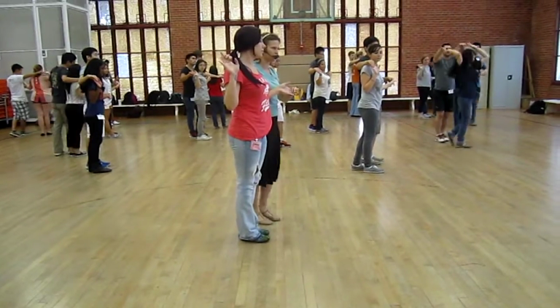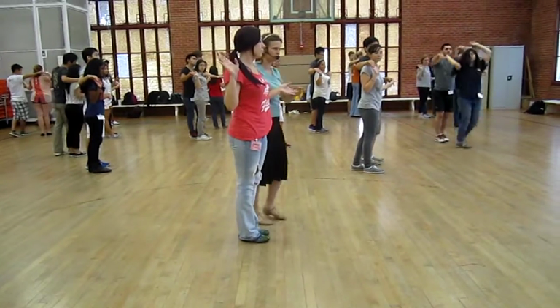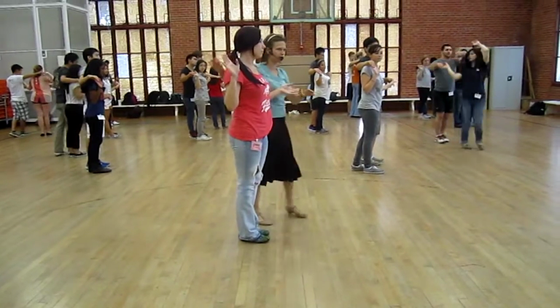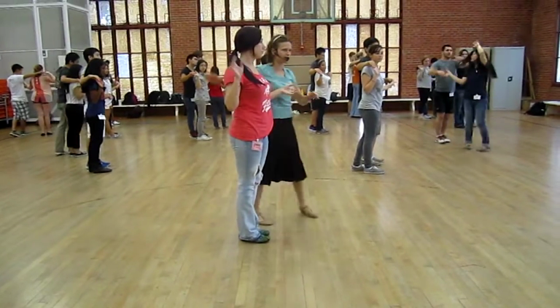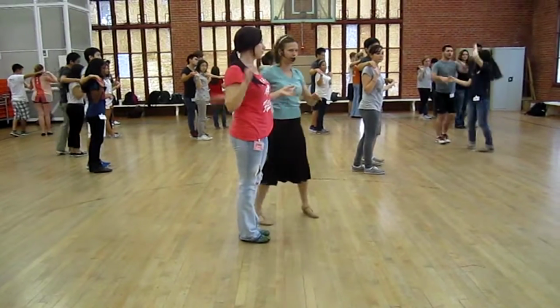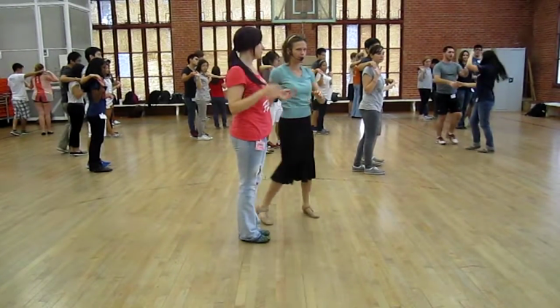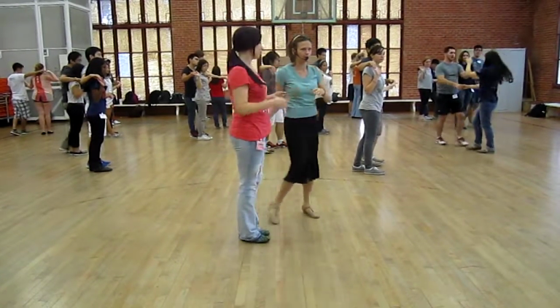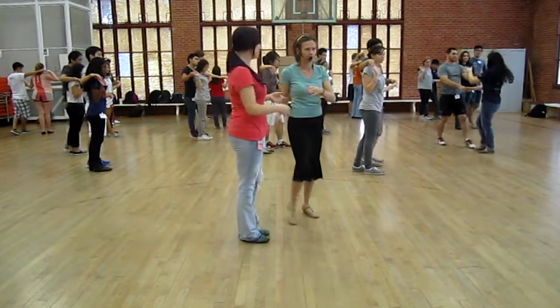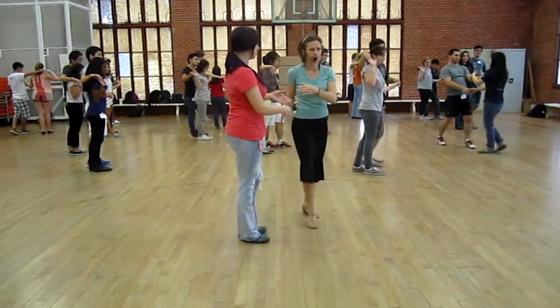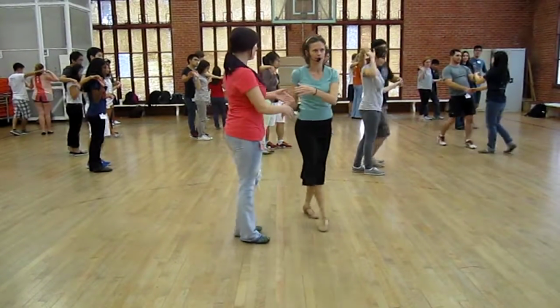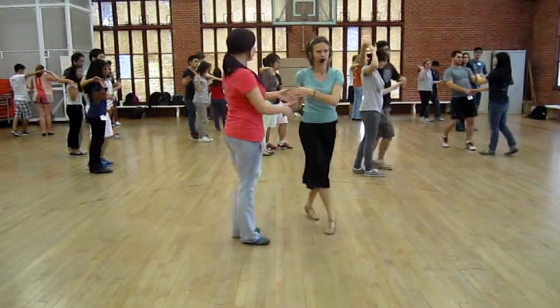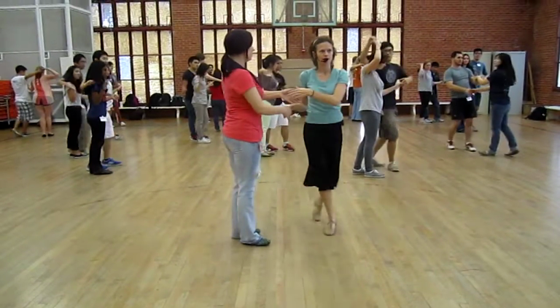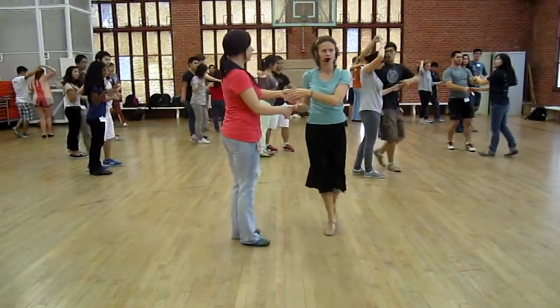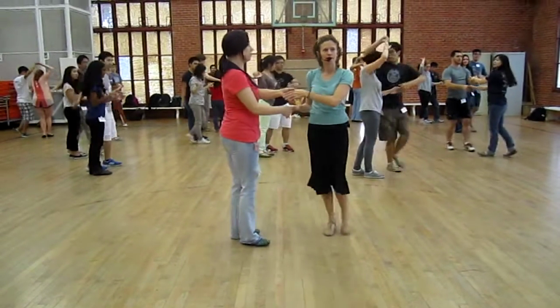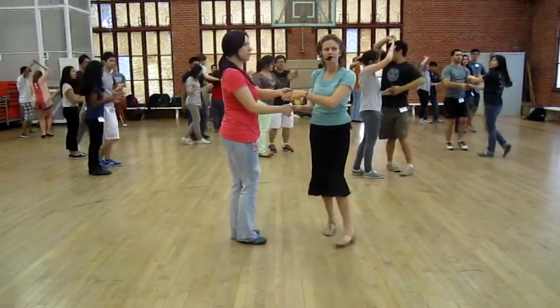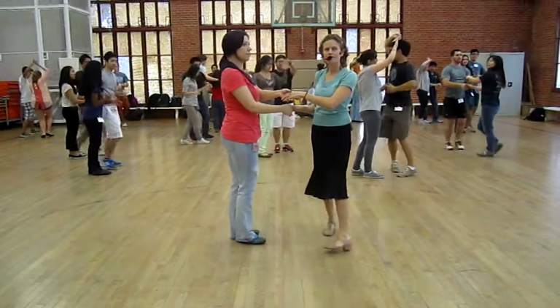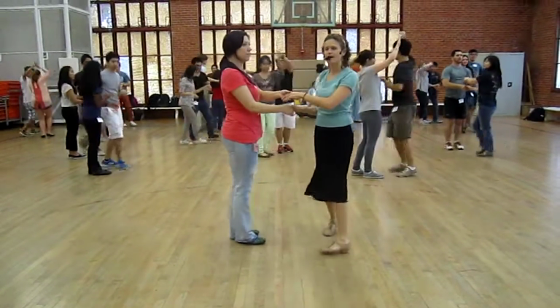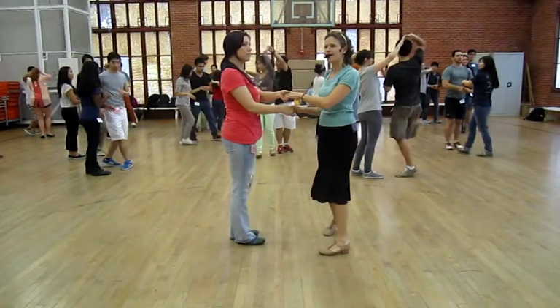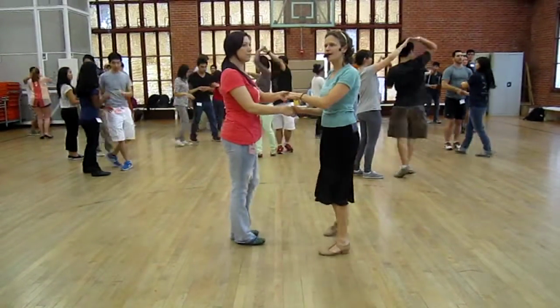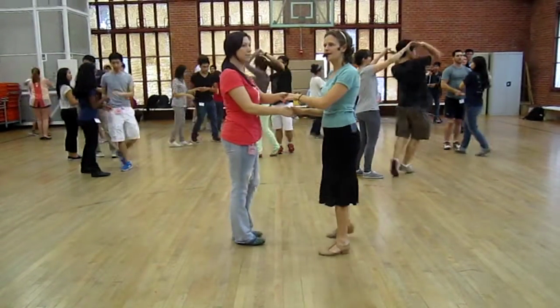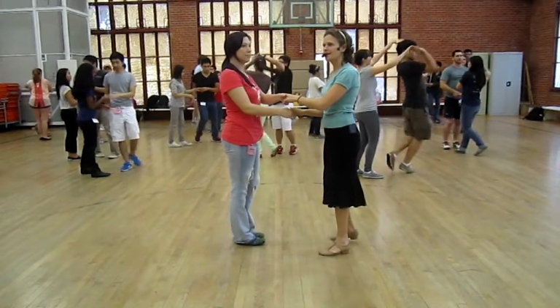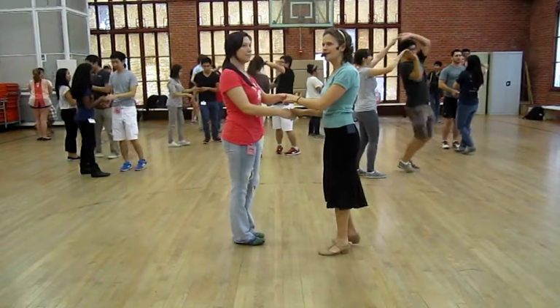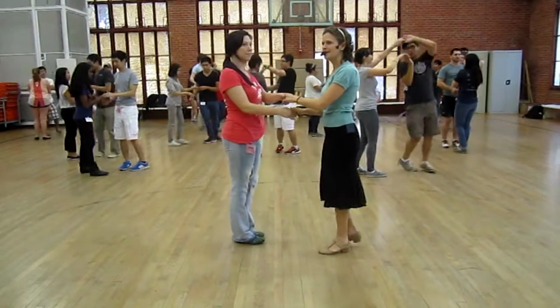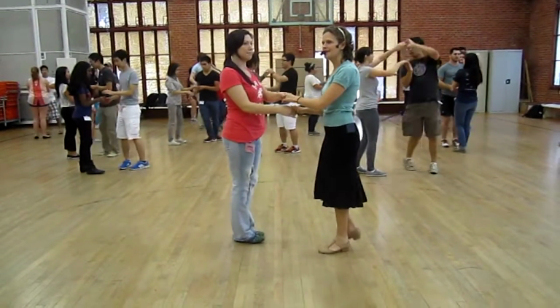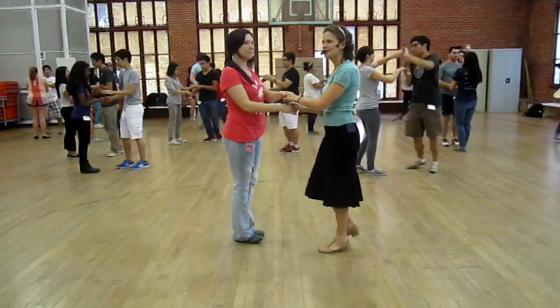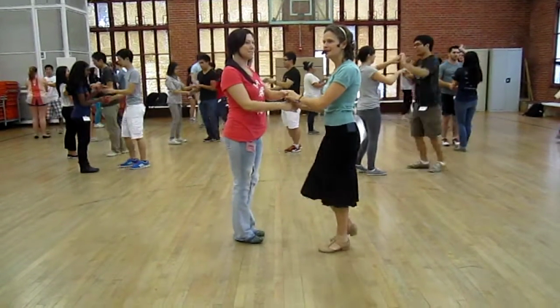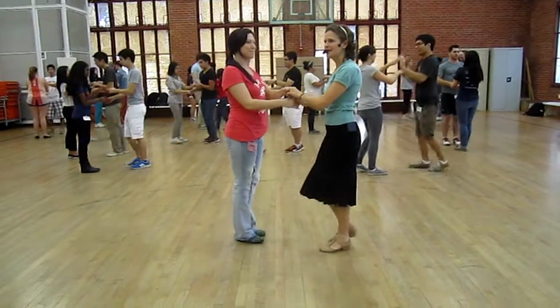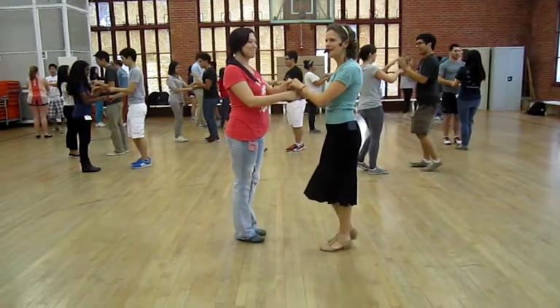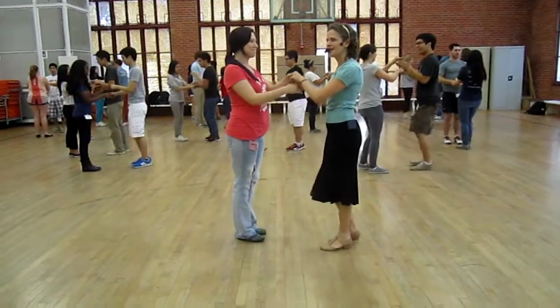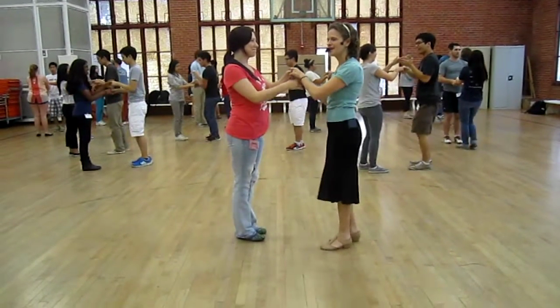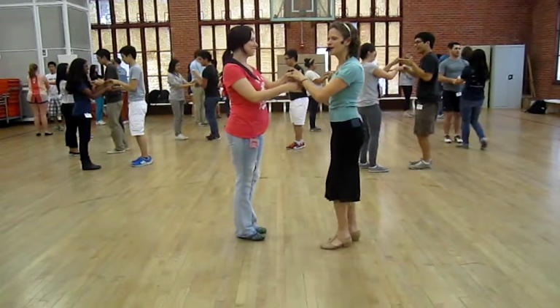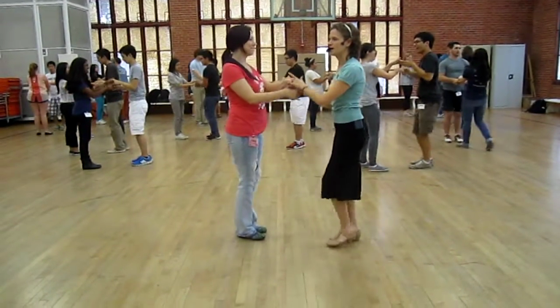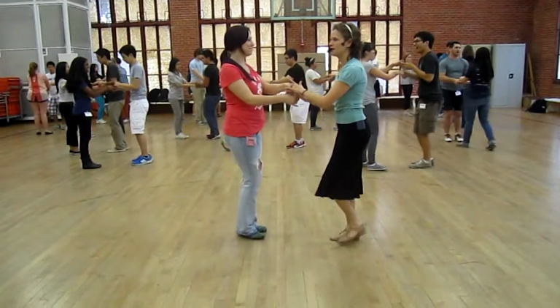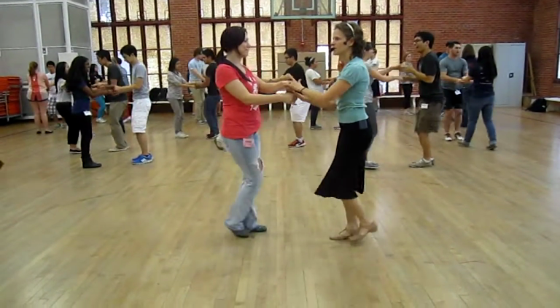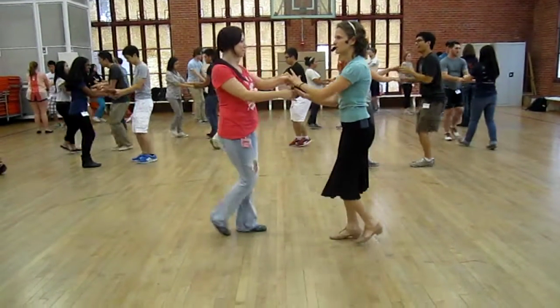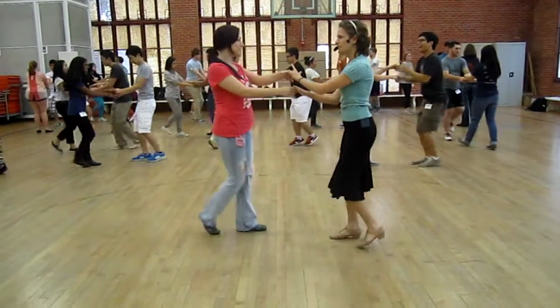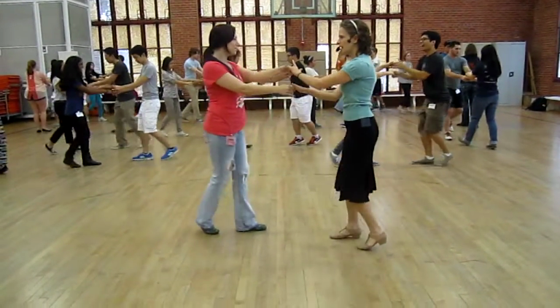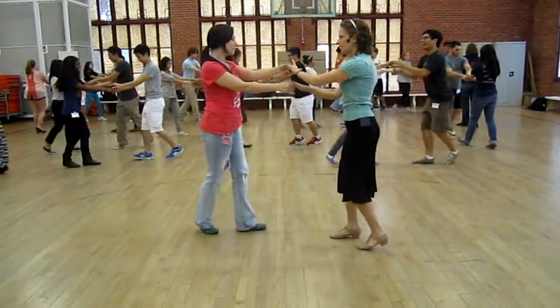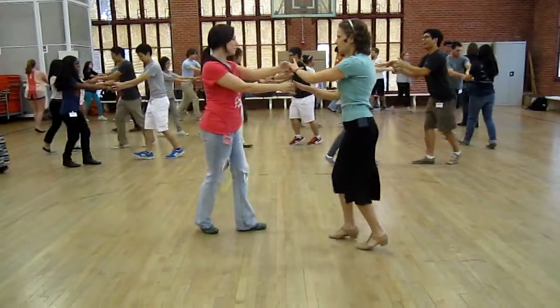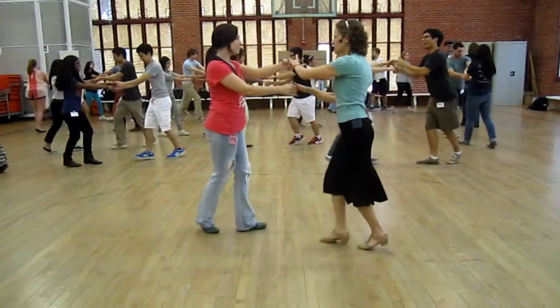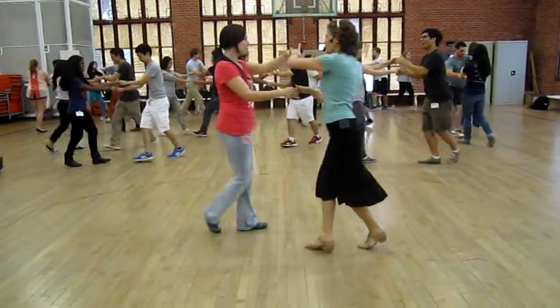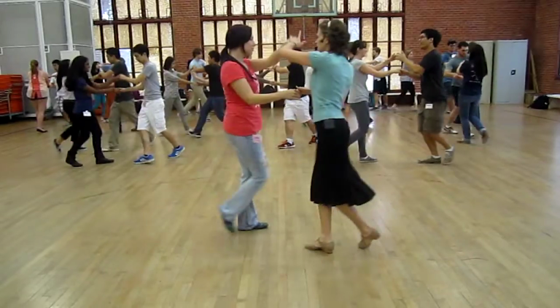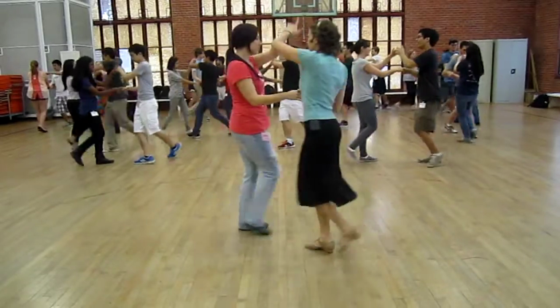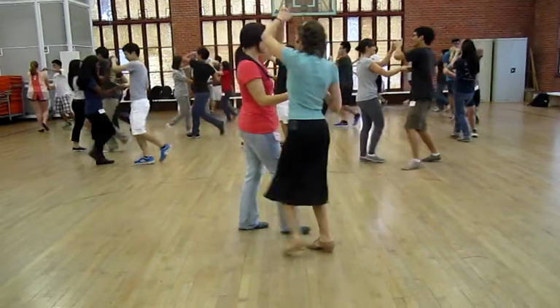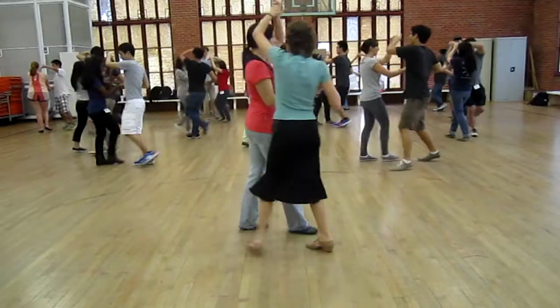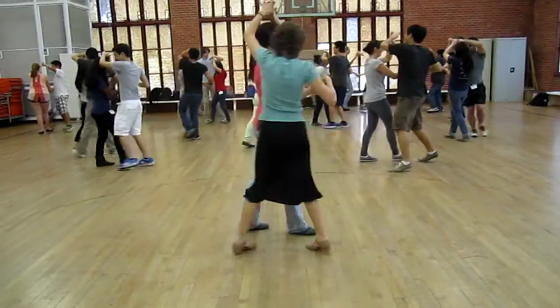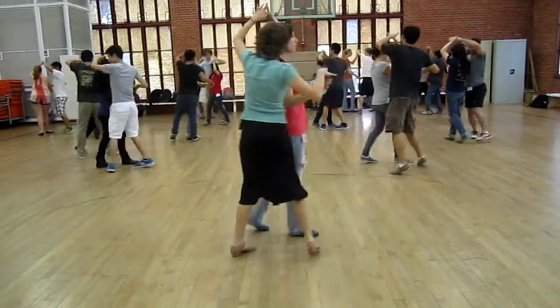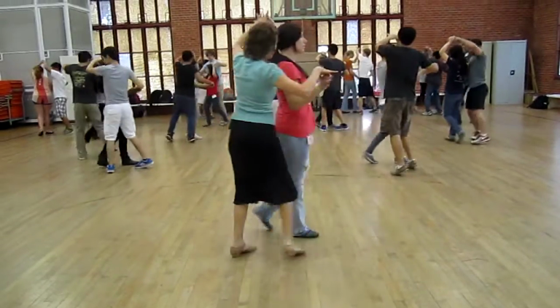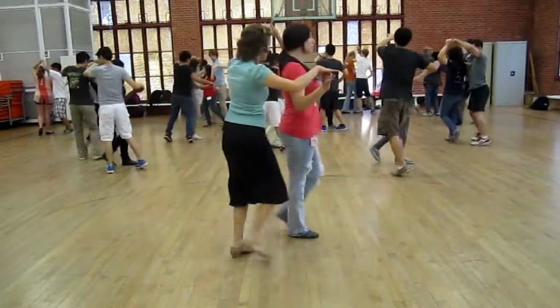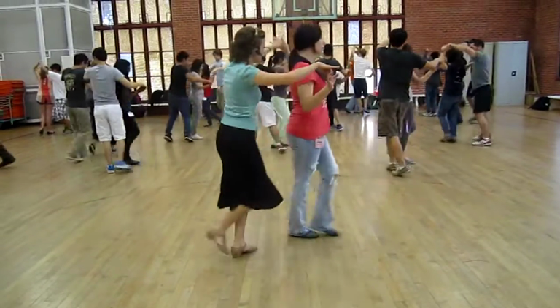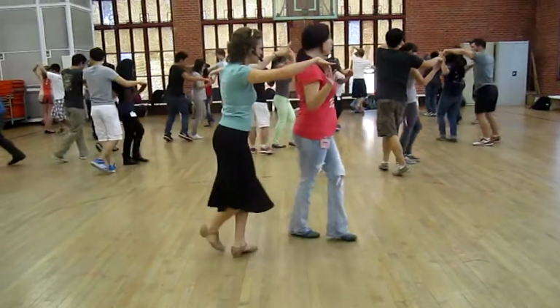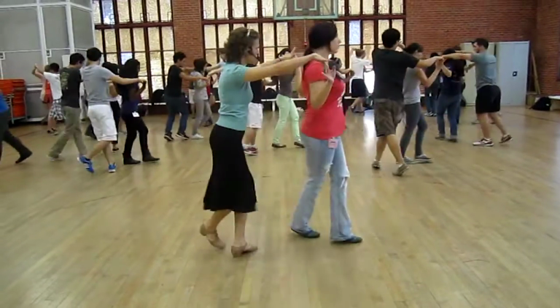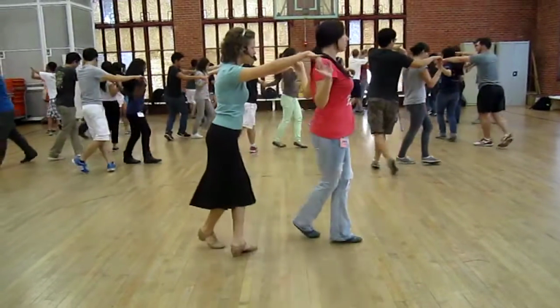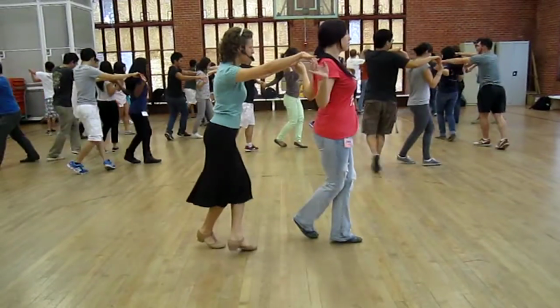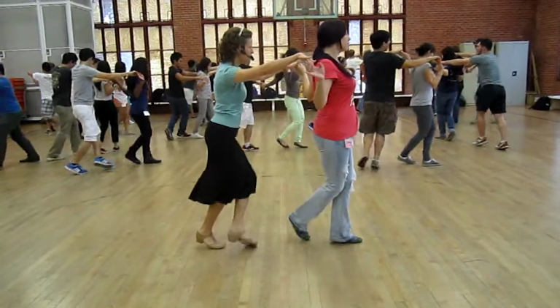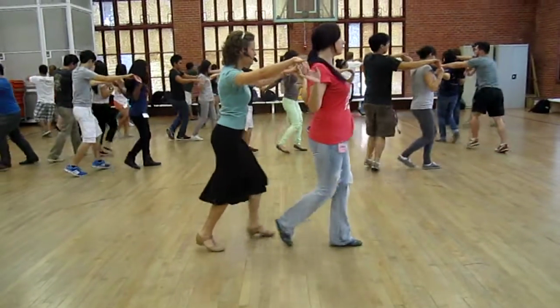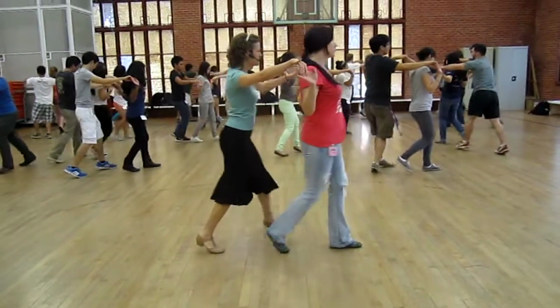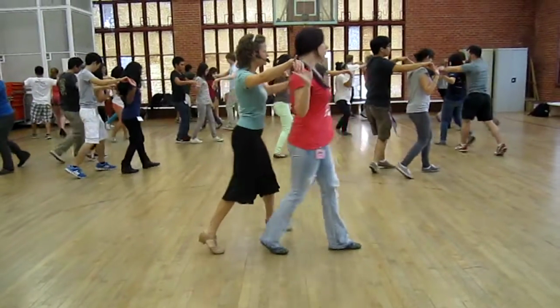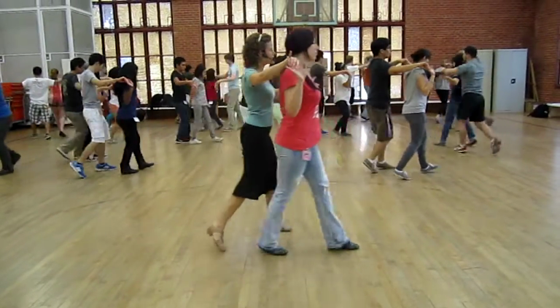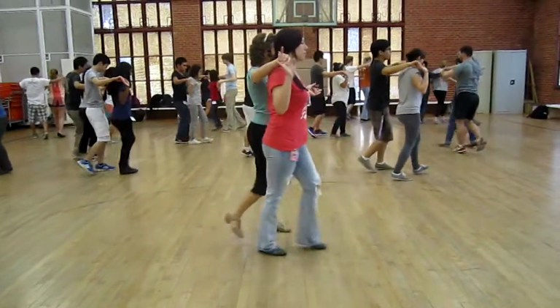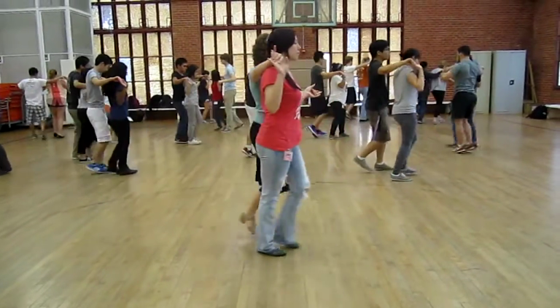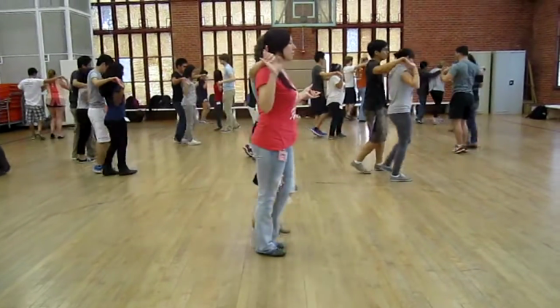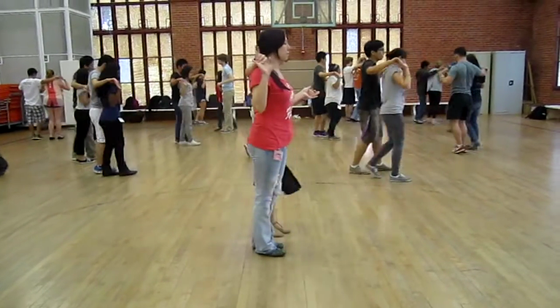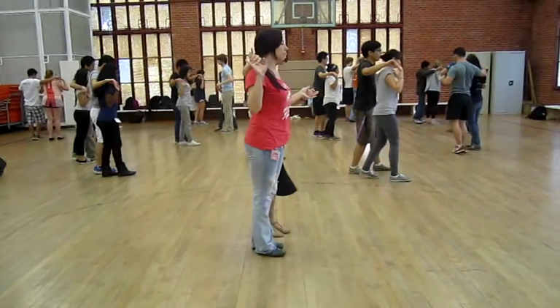Let's do that again. Ready, and back, right, and five, six, stop.